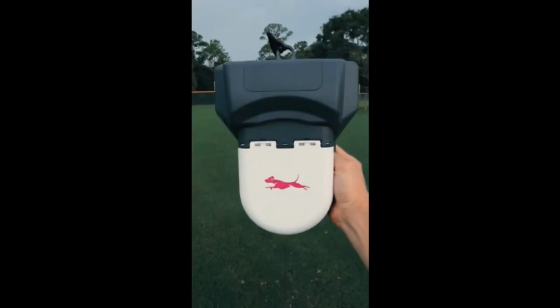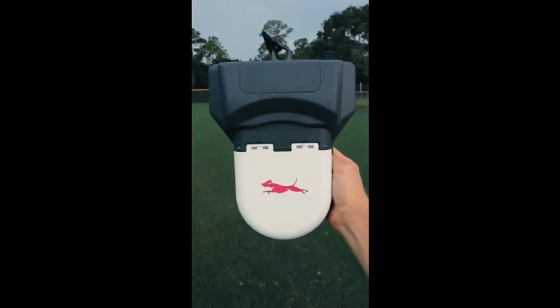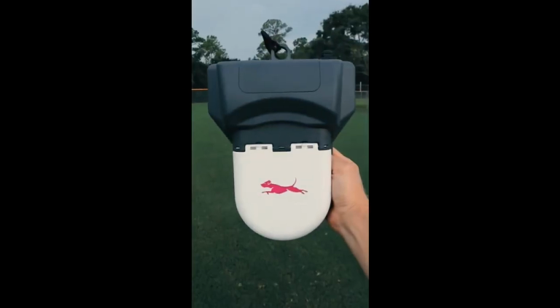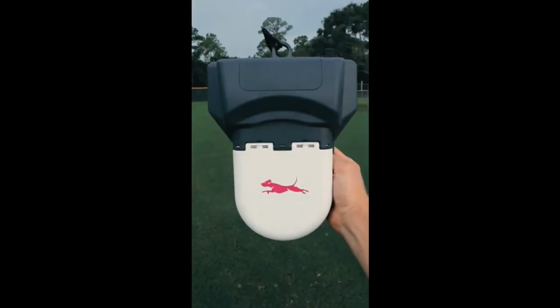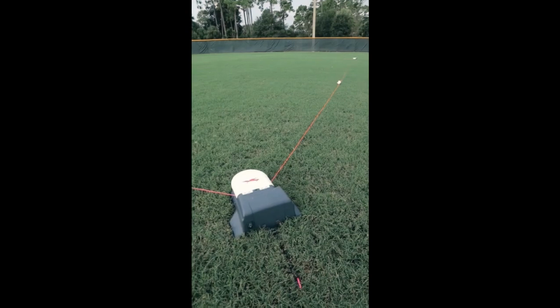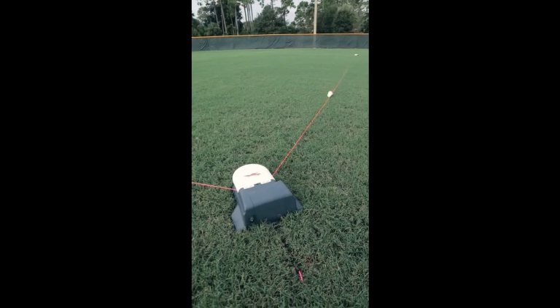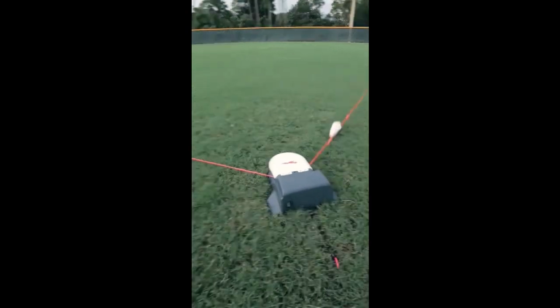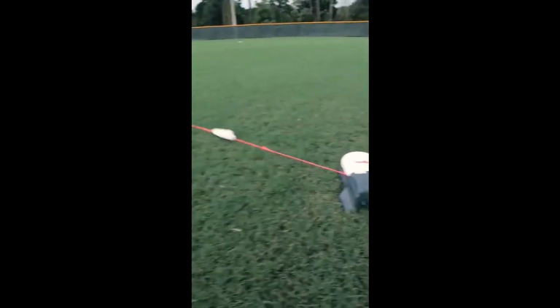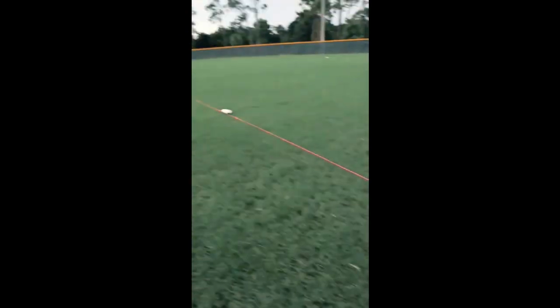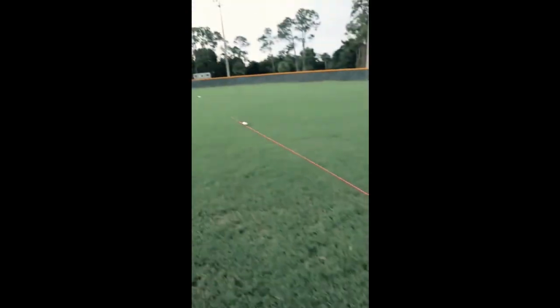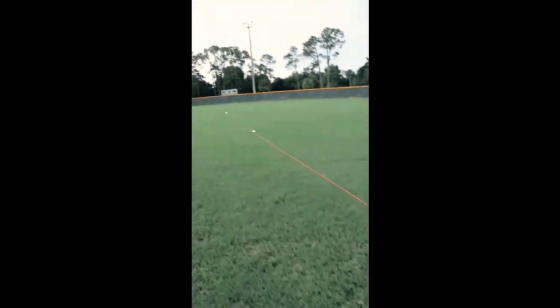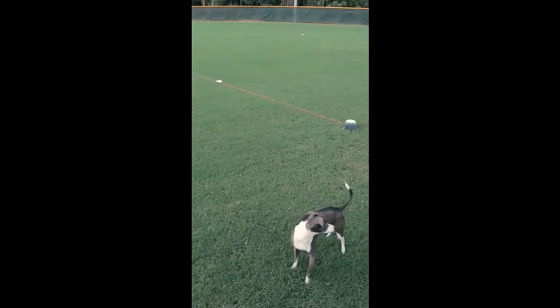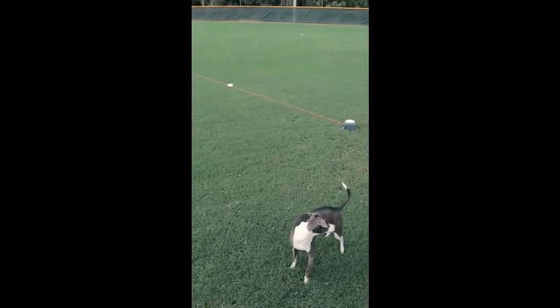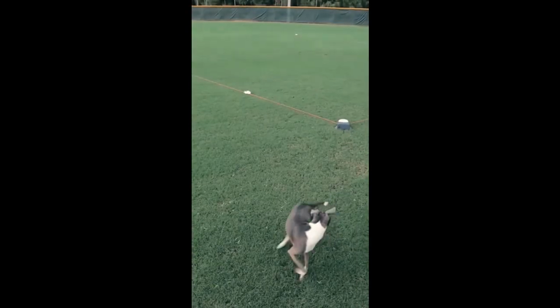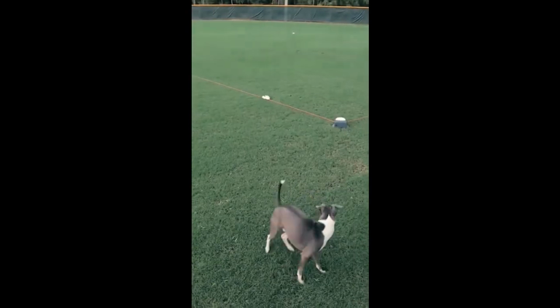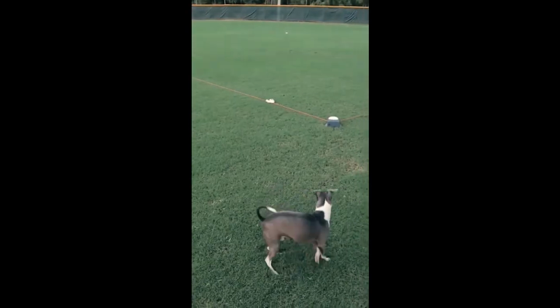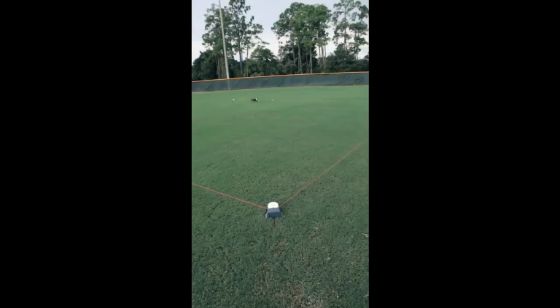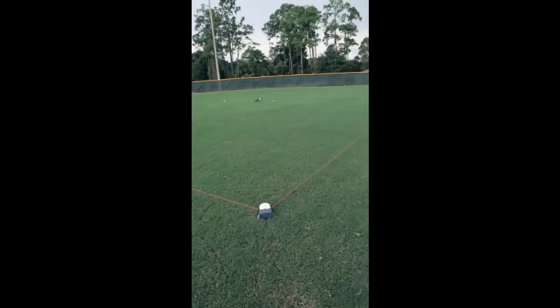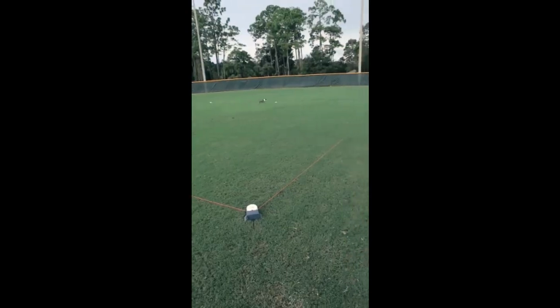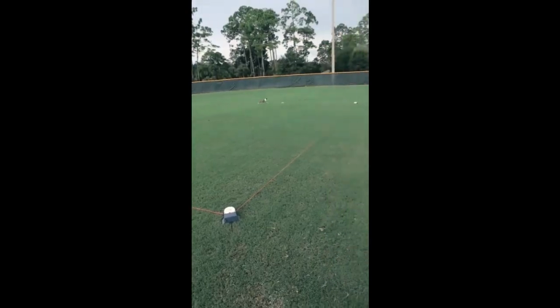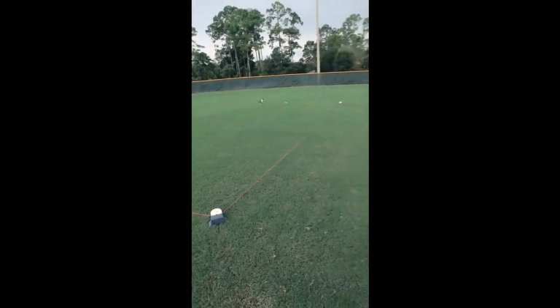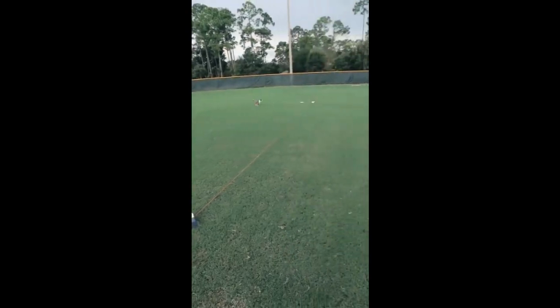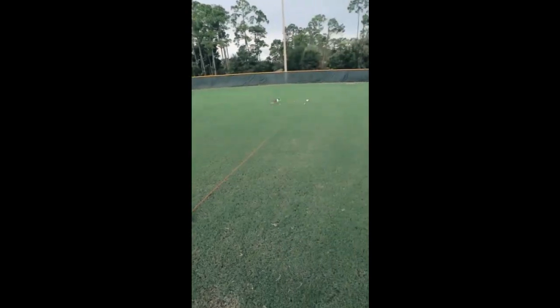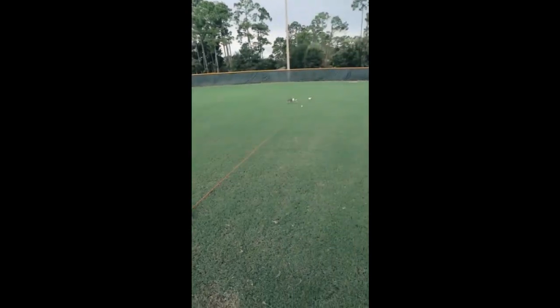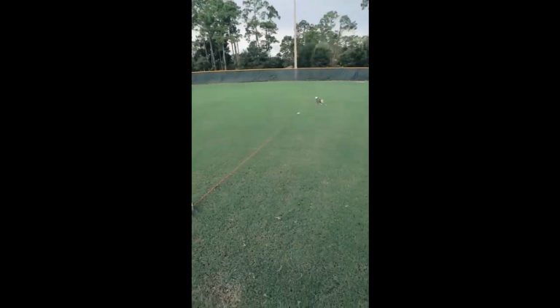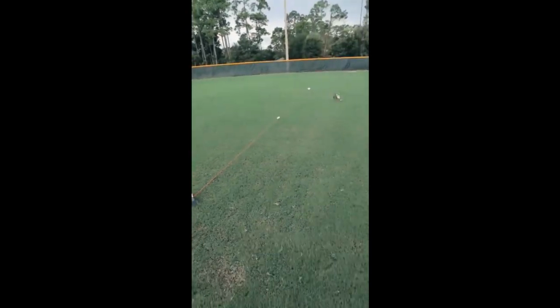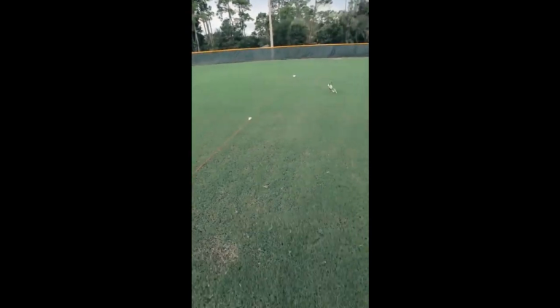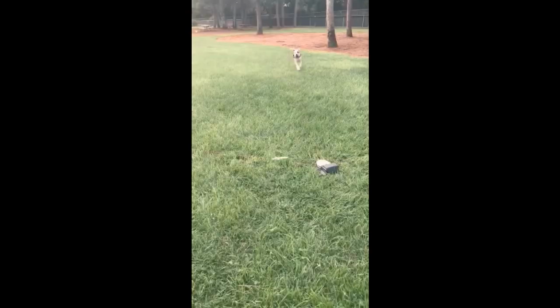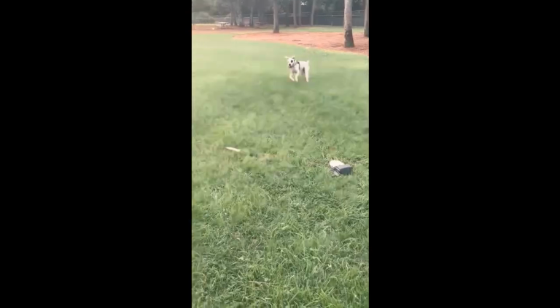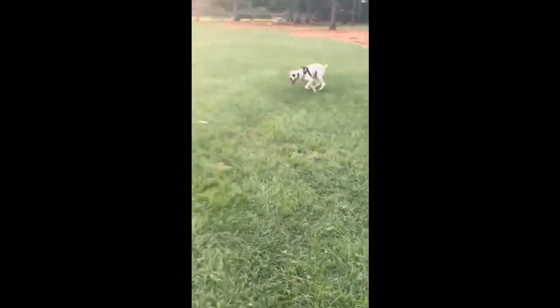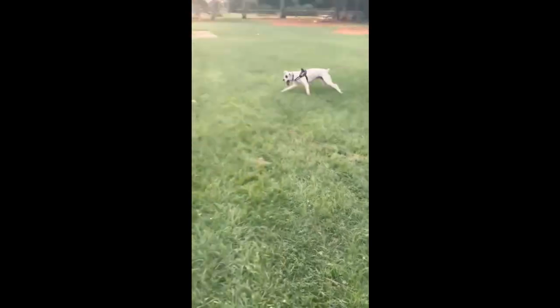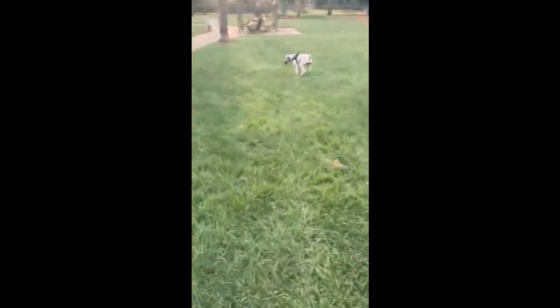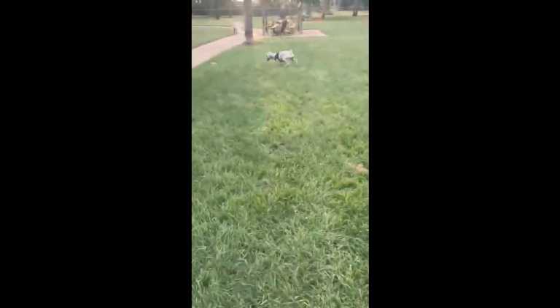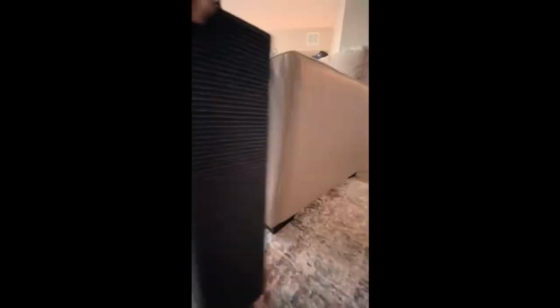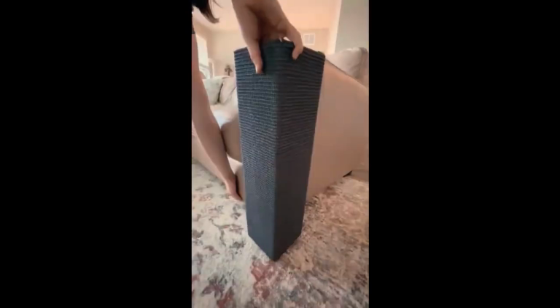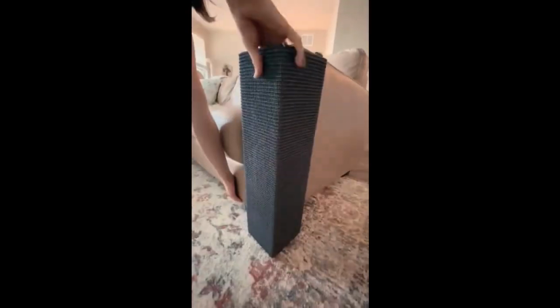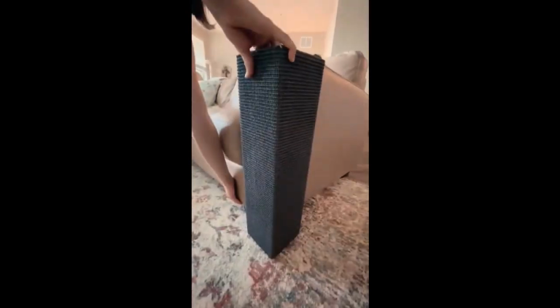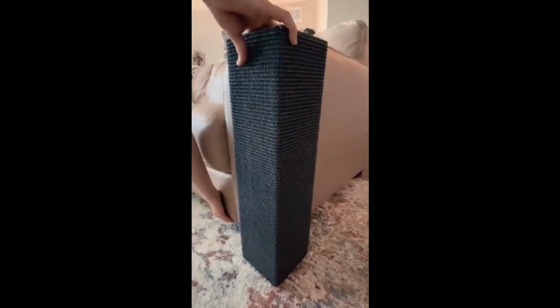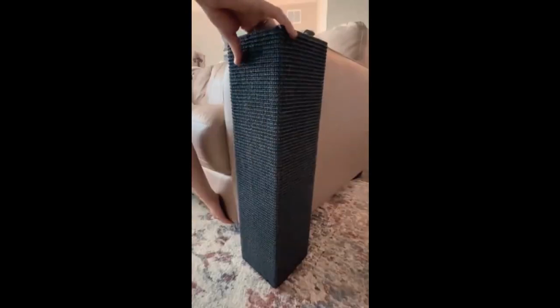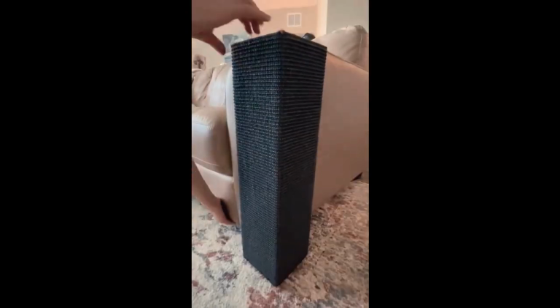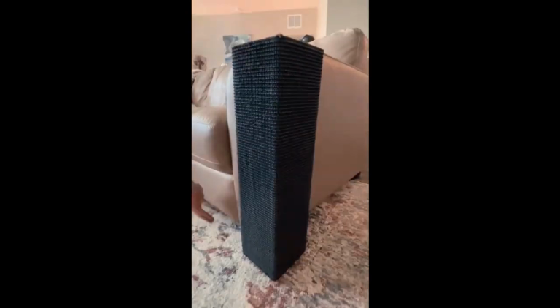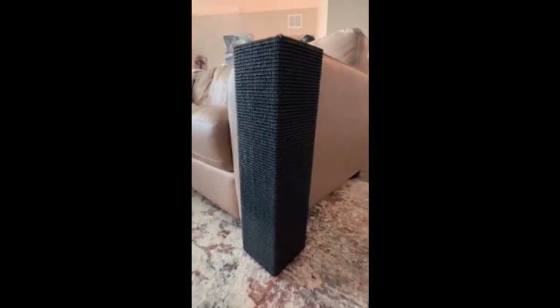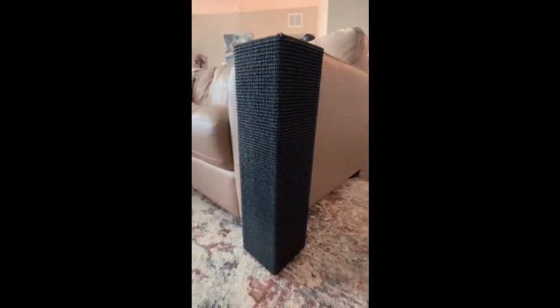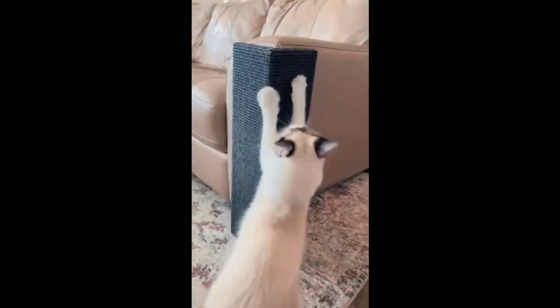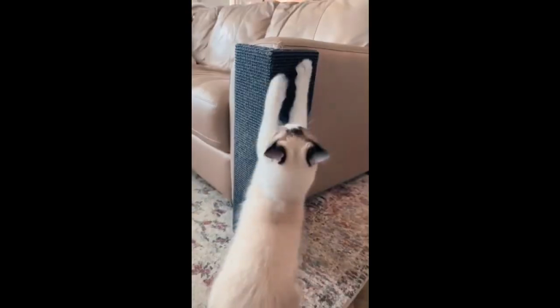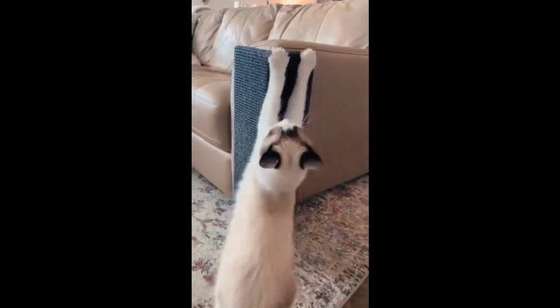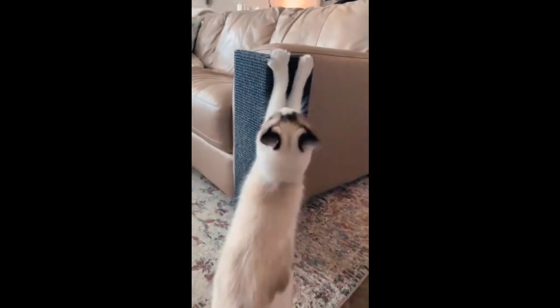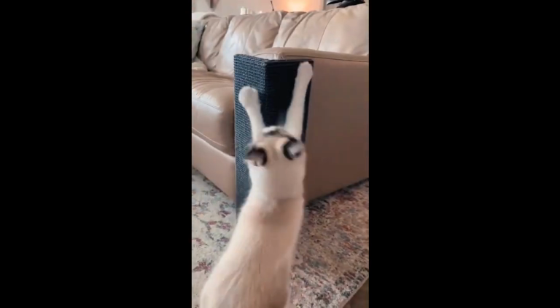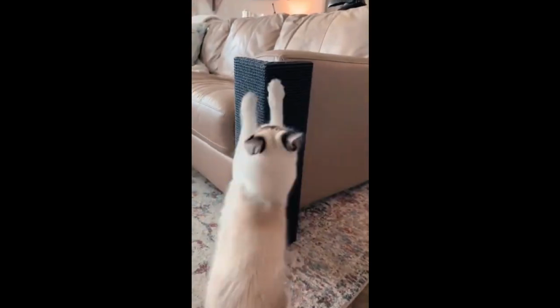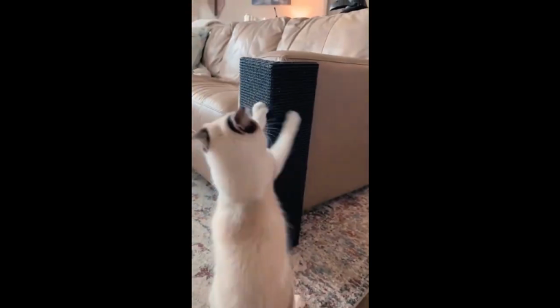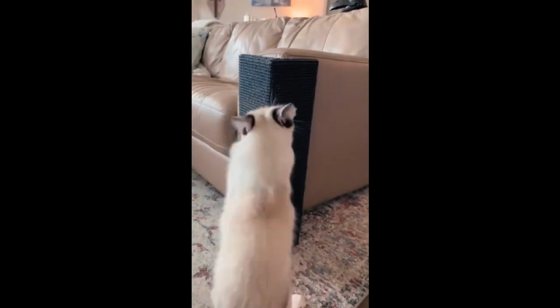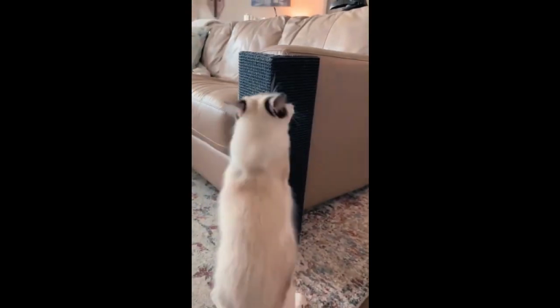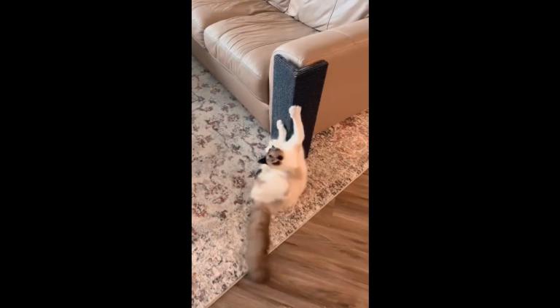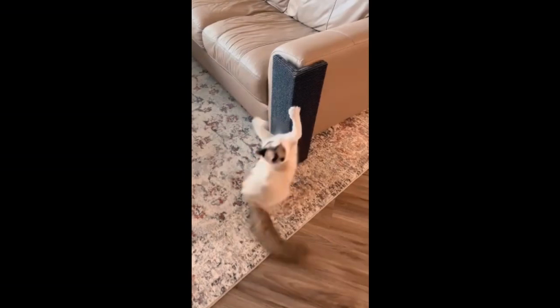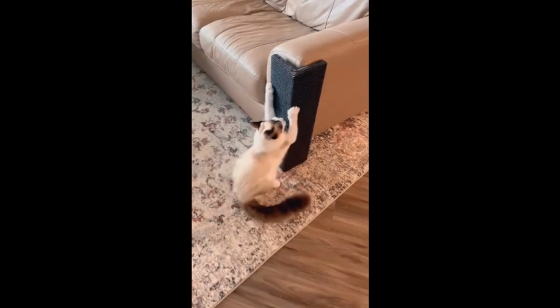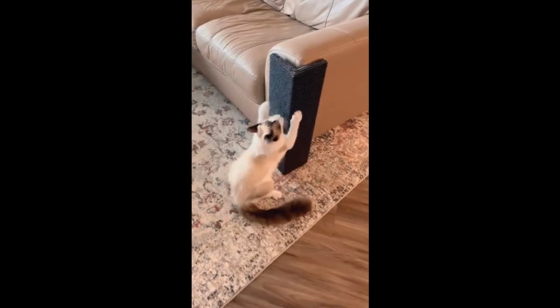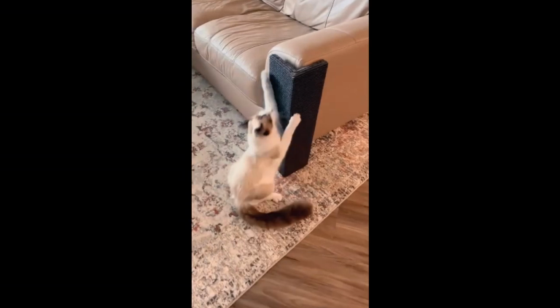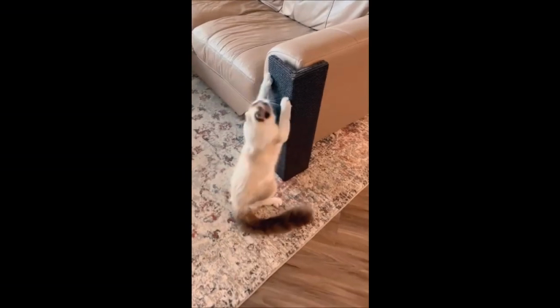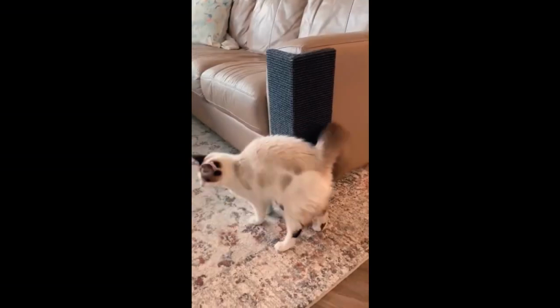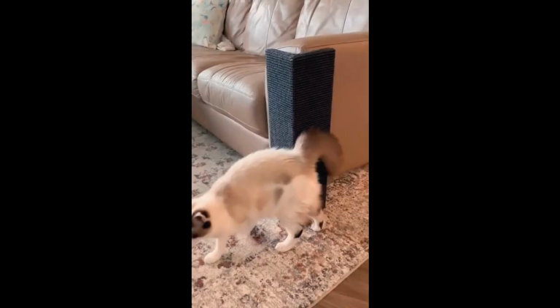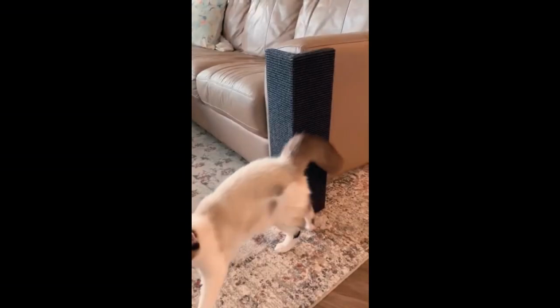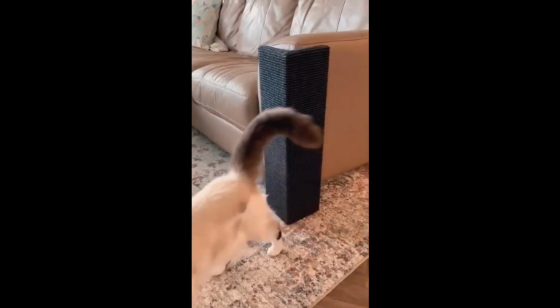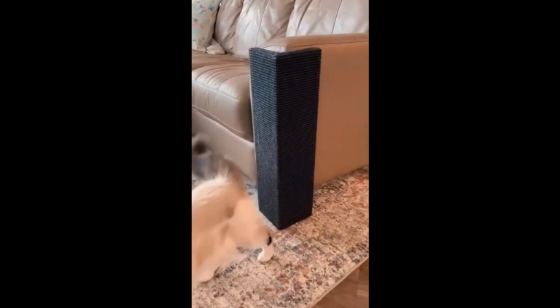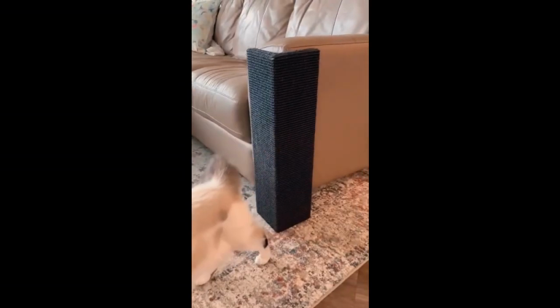This toy travels at 30 miles per hour and will tire out your dog in minutes. A cat scratching post that anchors to the sofa and prevents your couch from being destroyed.